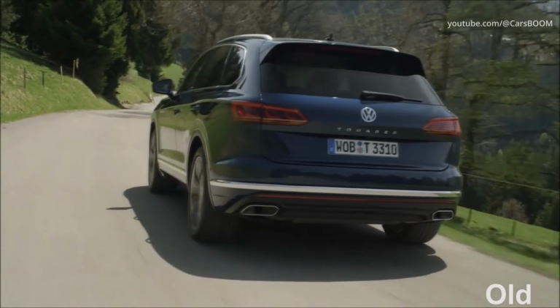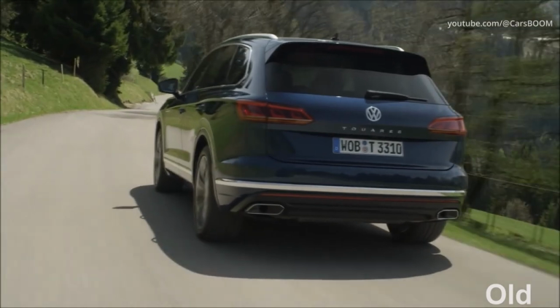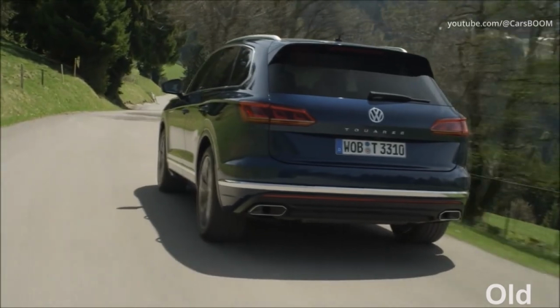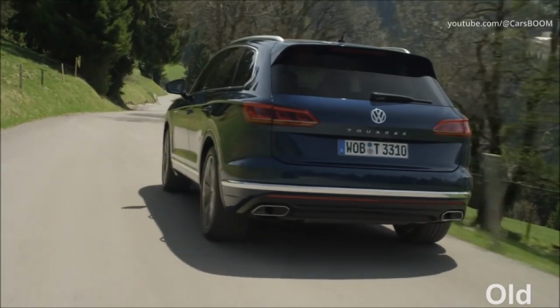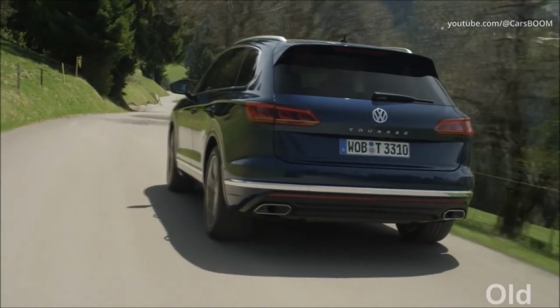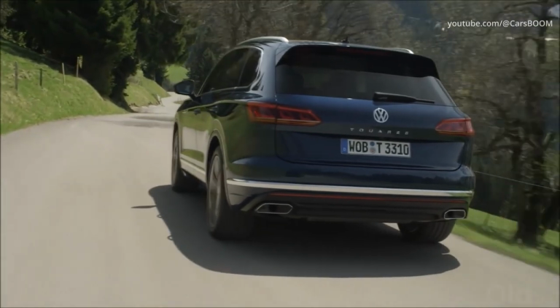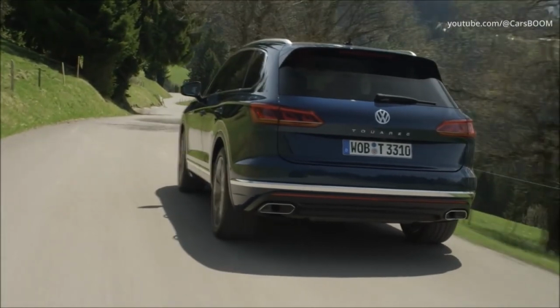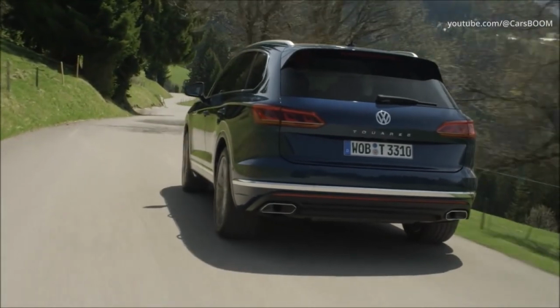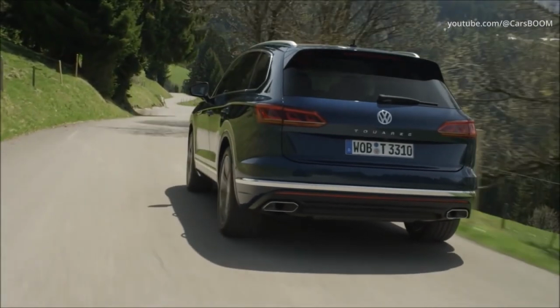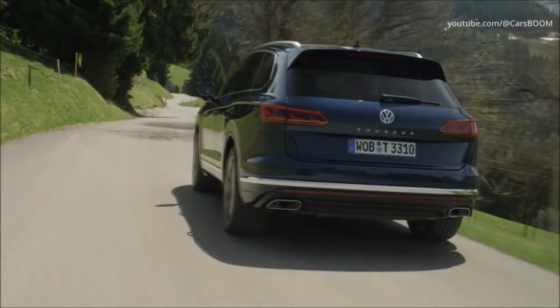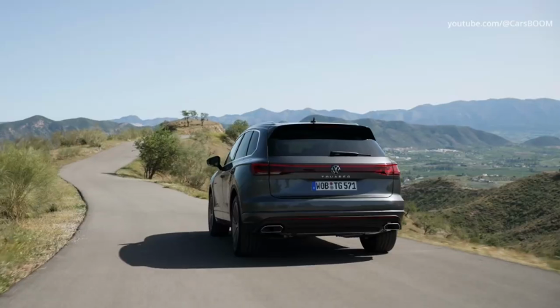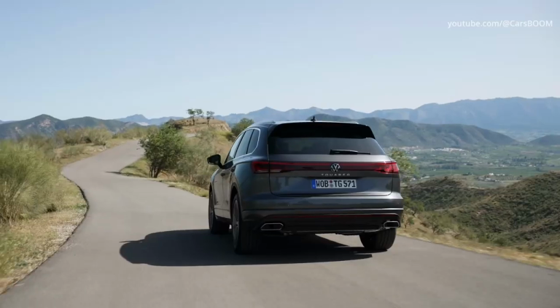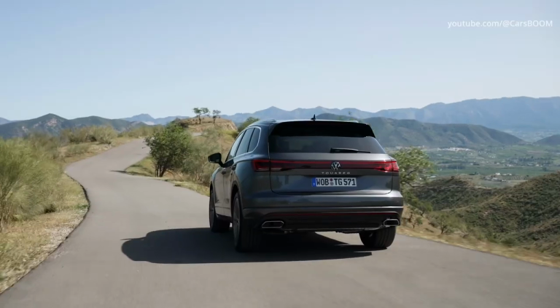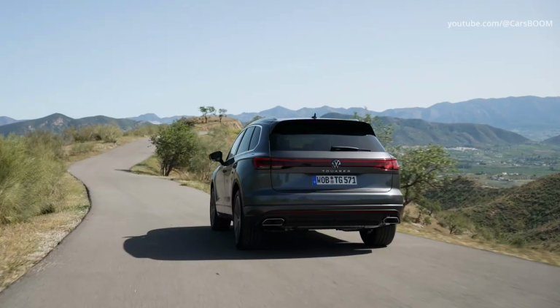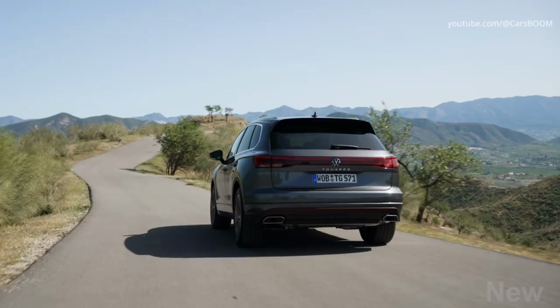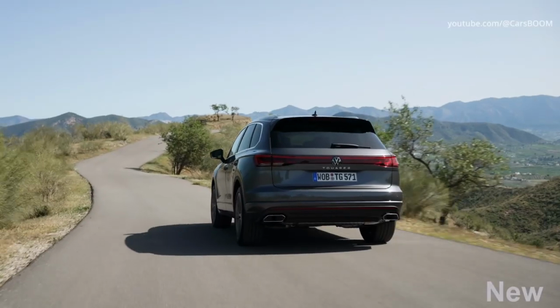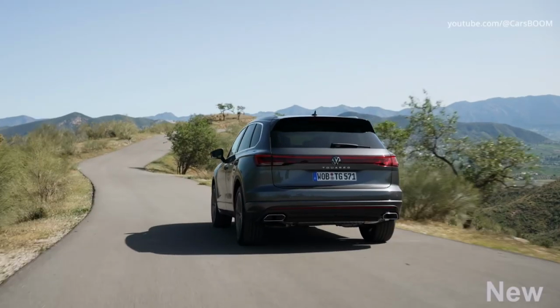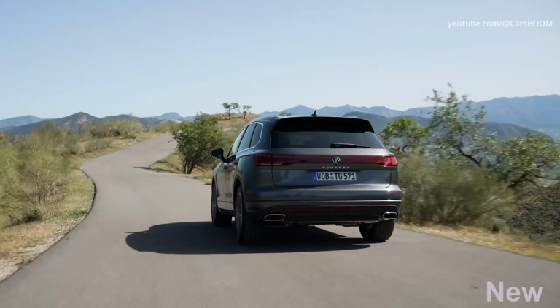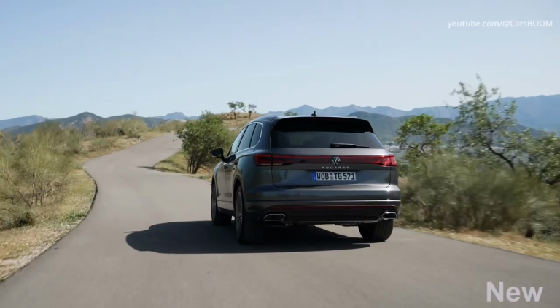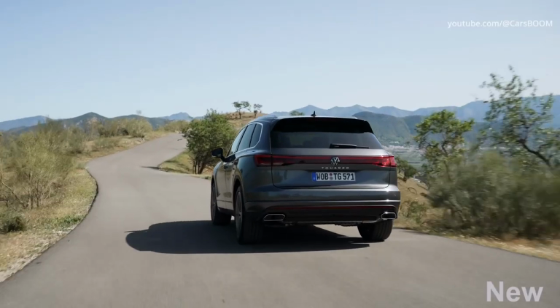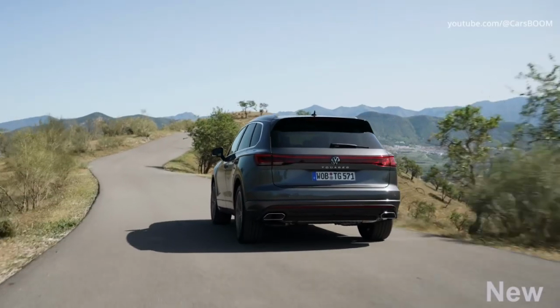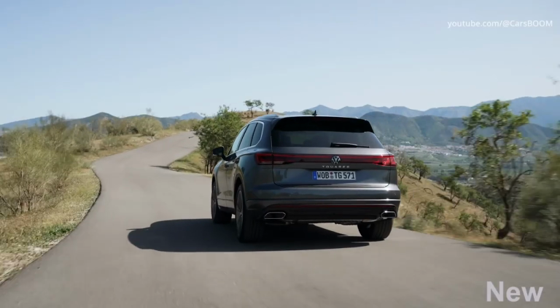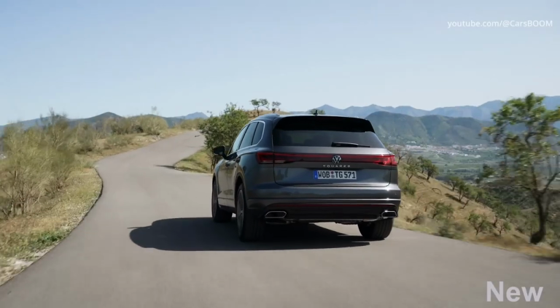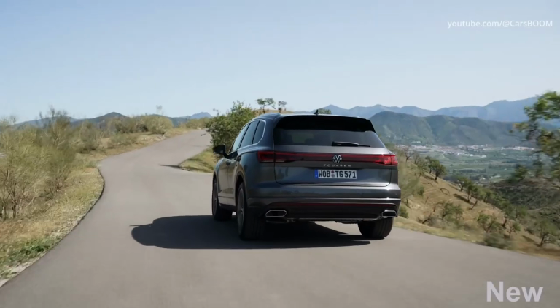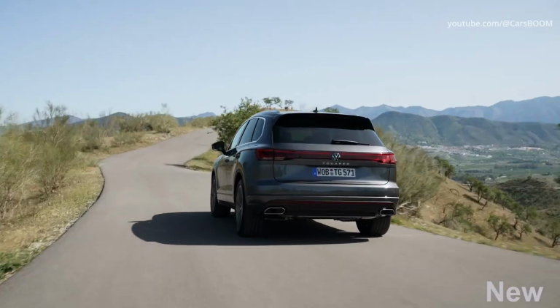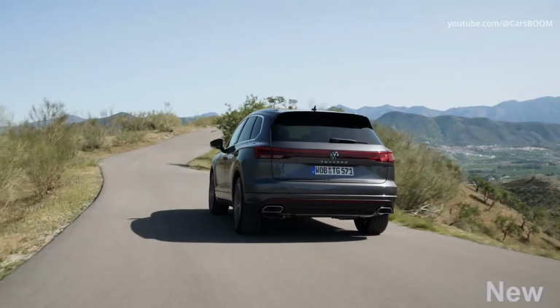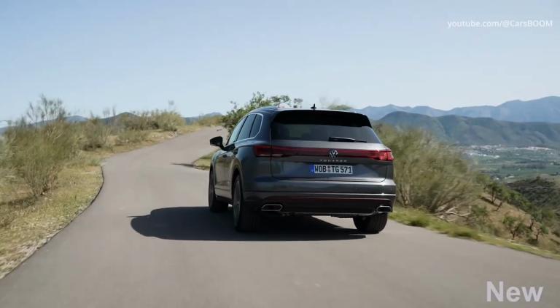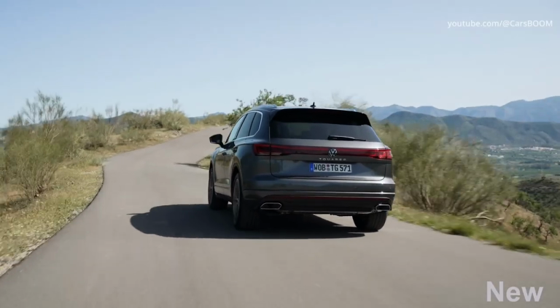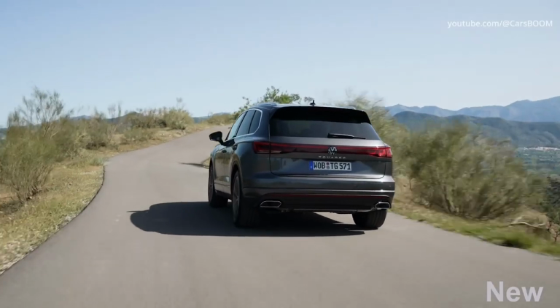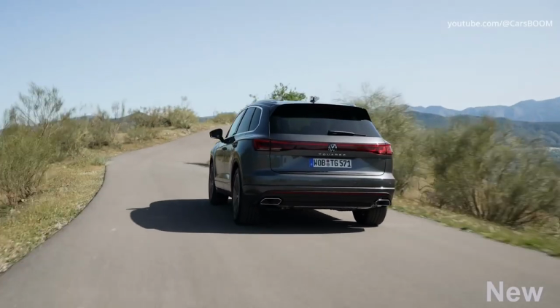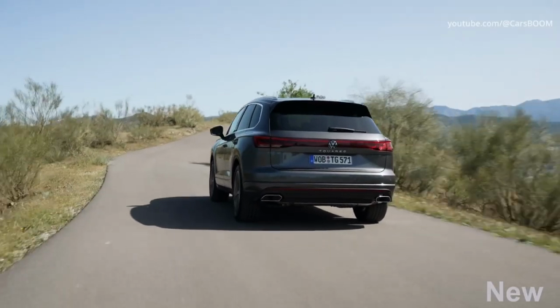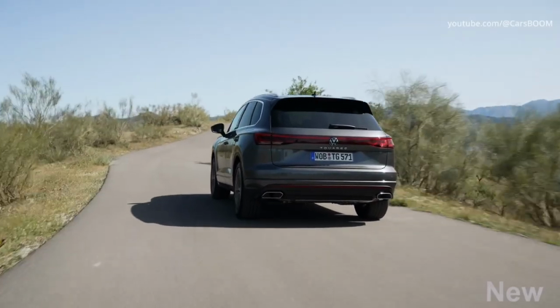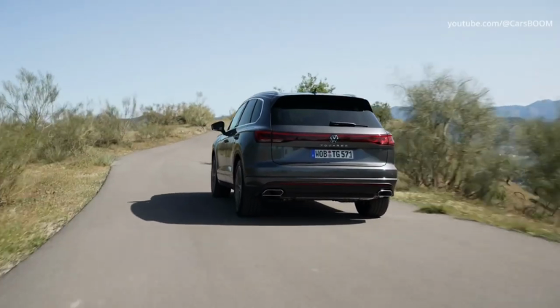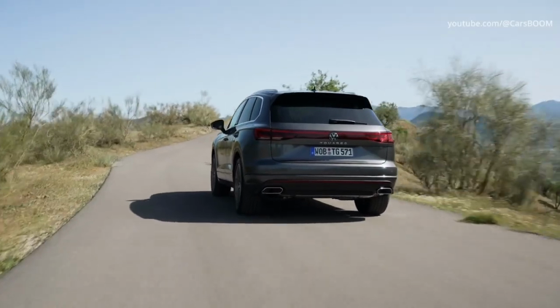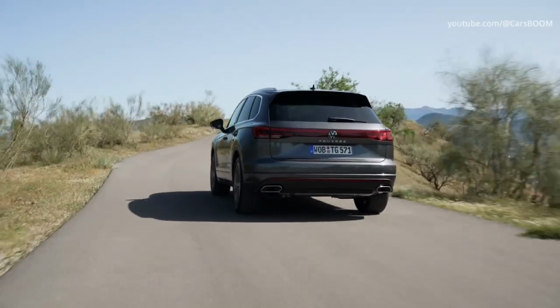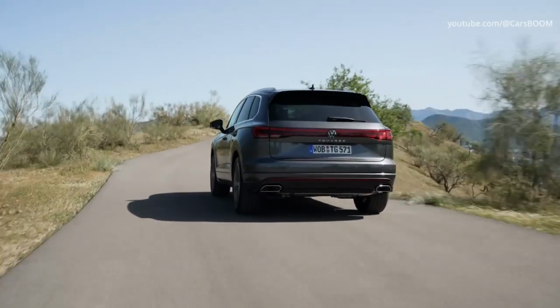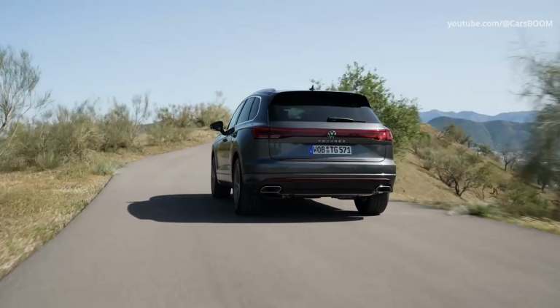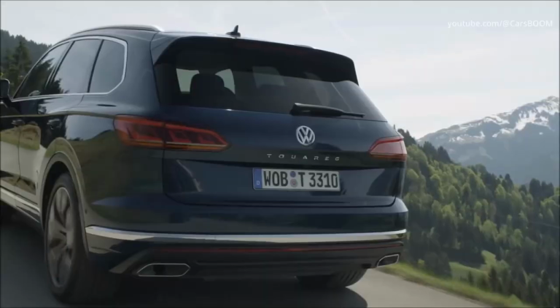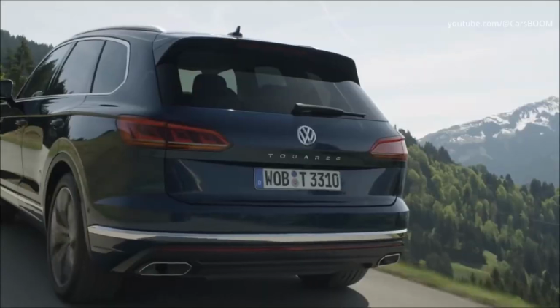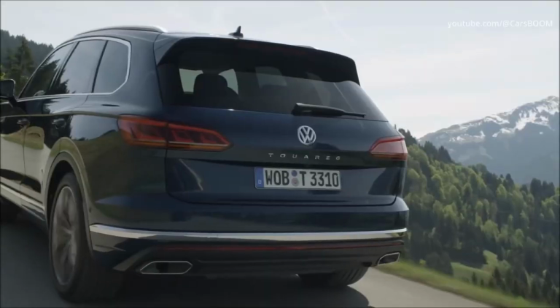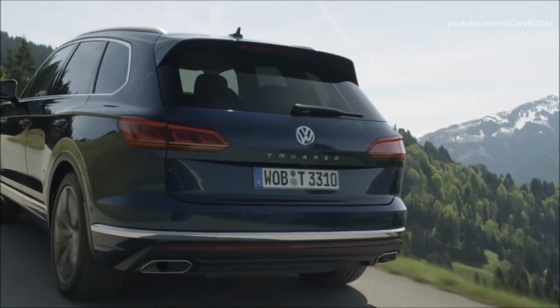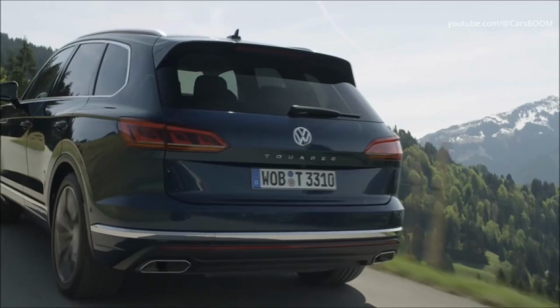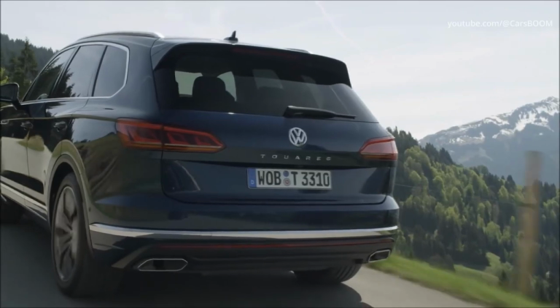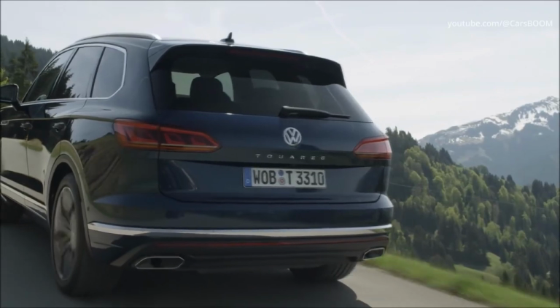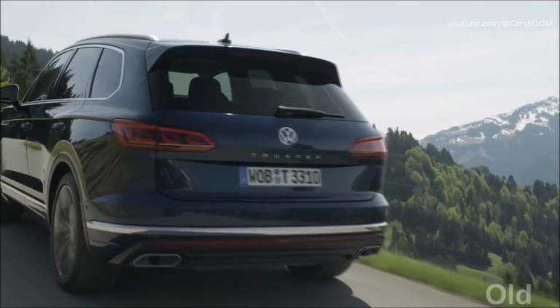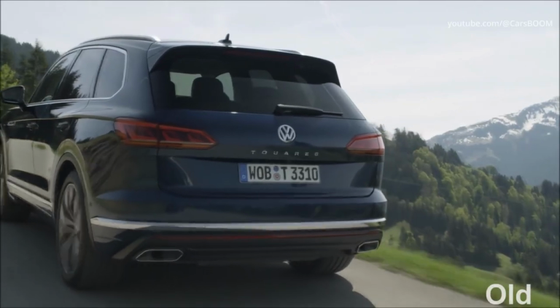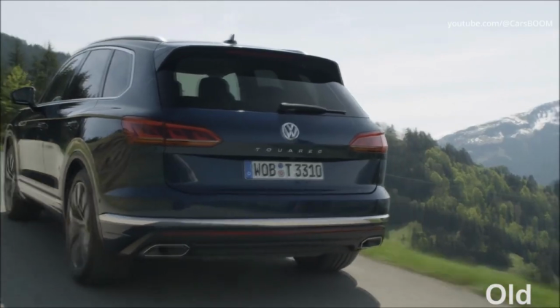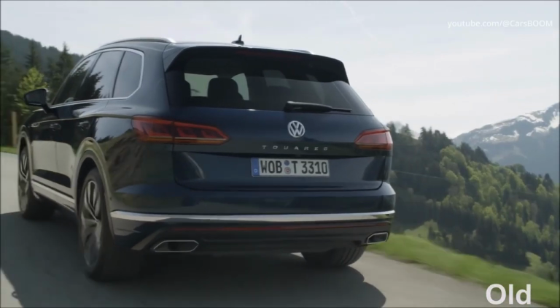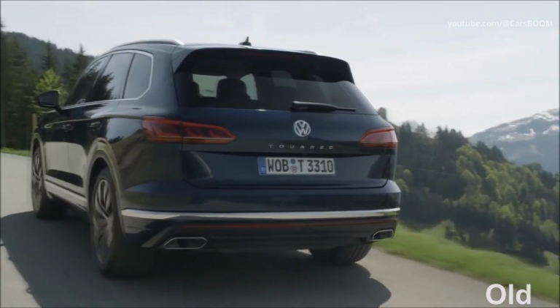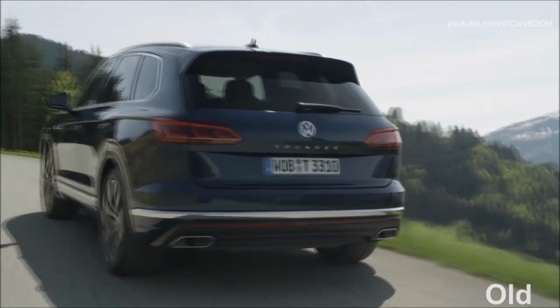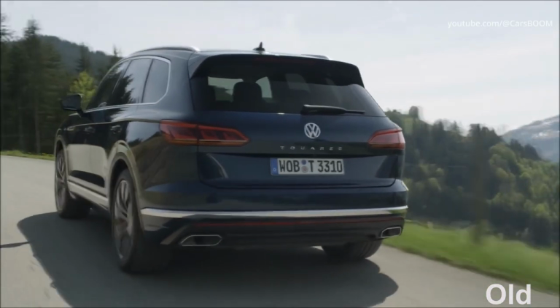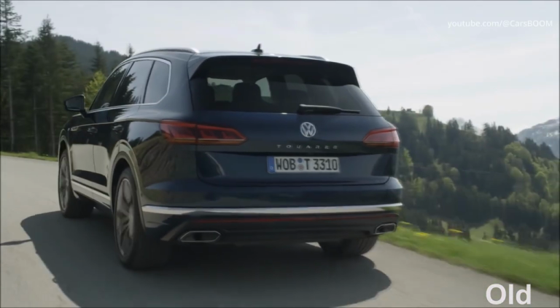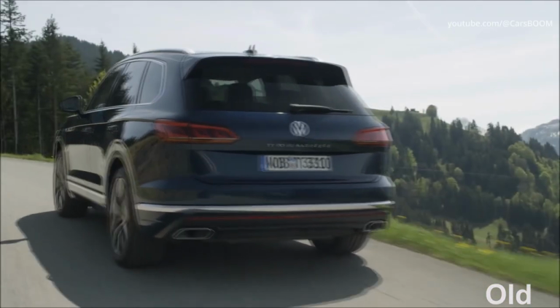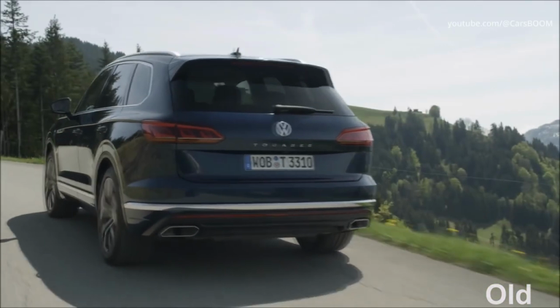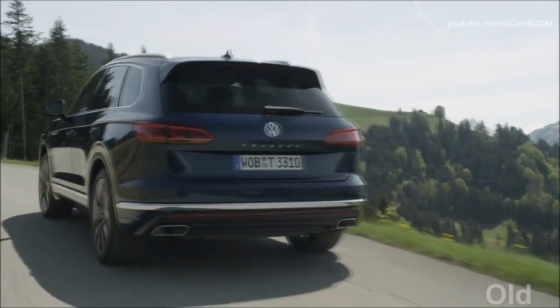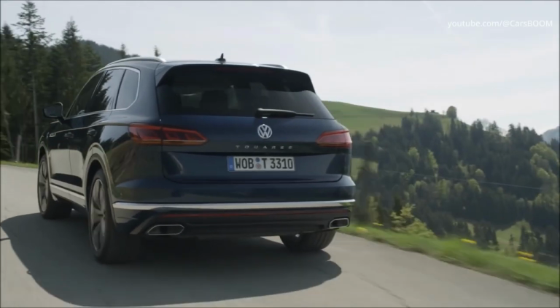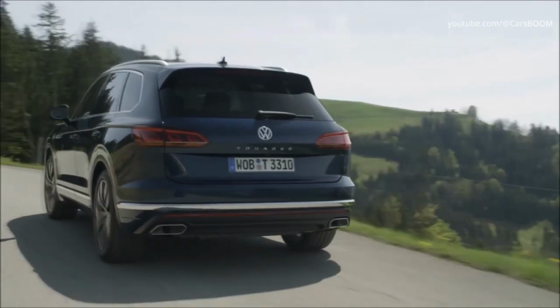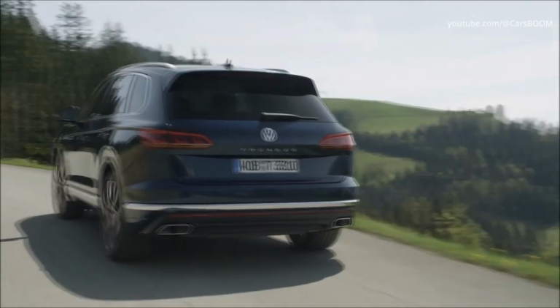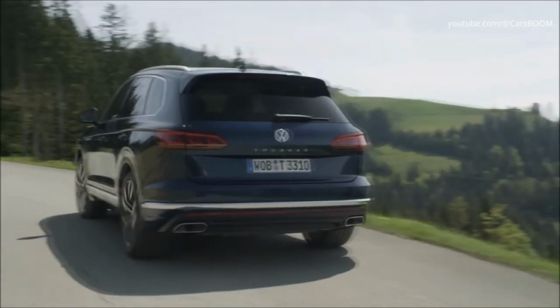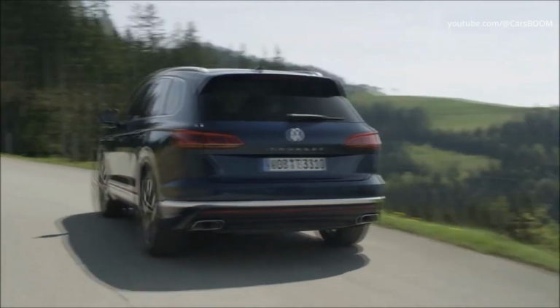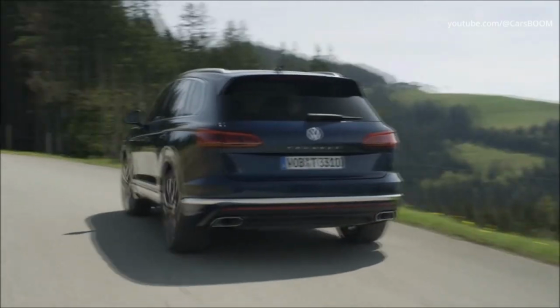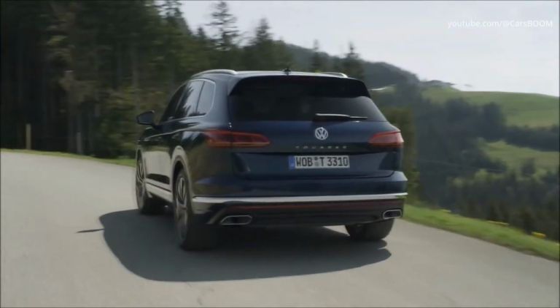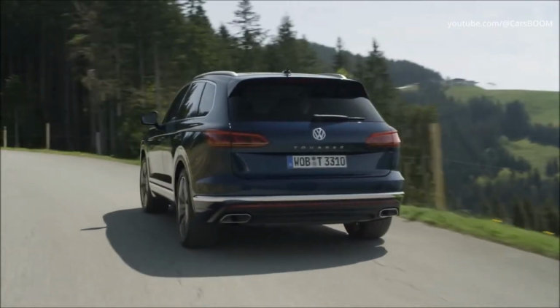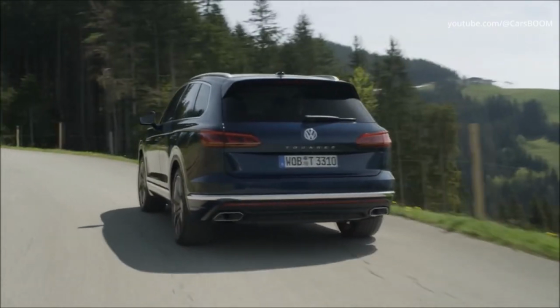The Touareg RE hybrid variant generates 456 hp. Both hybrids use a 14.1 kWh battery.